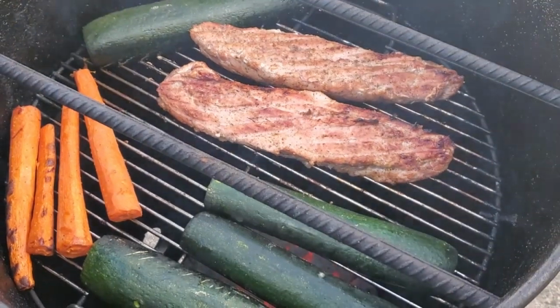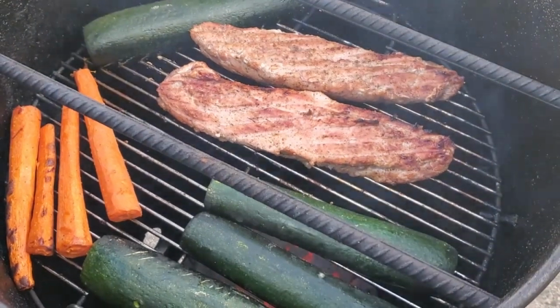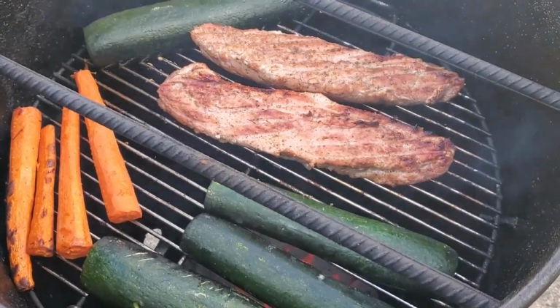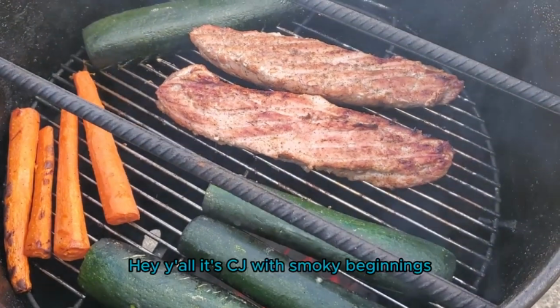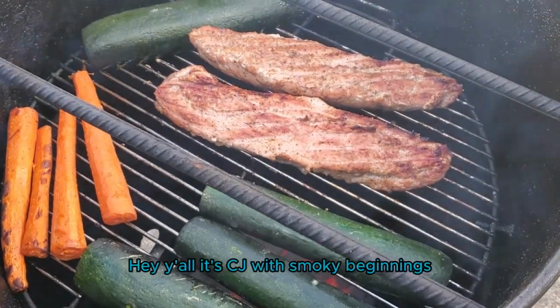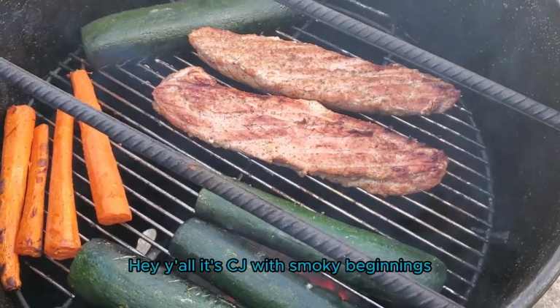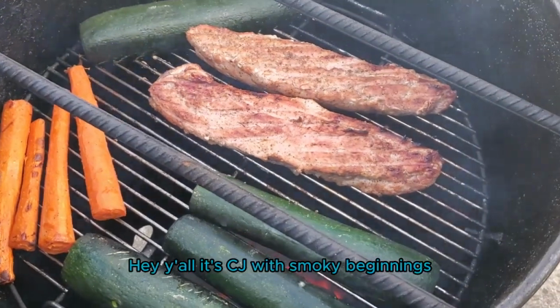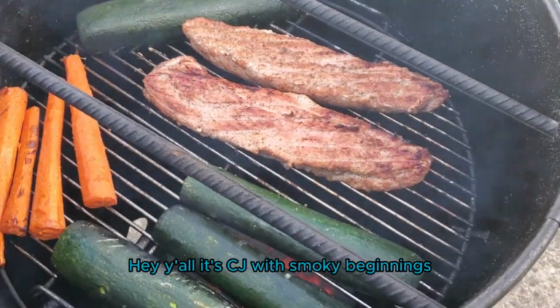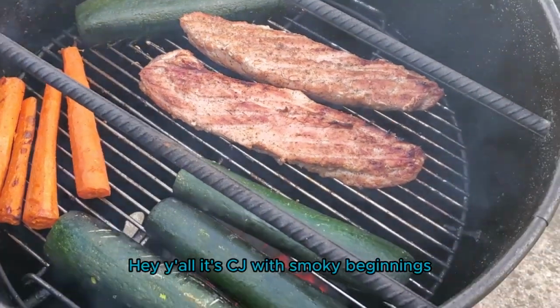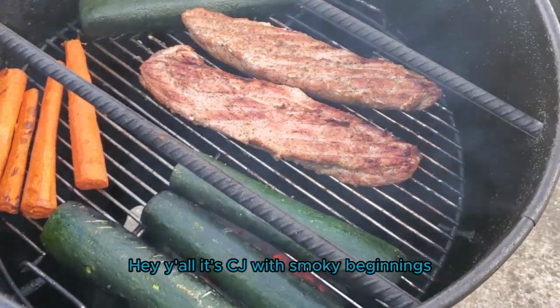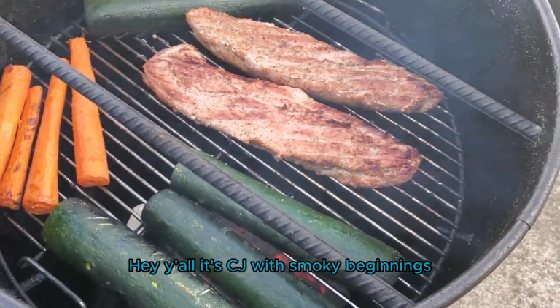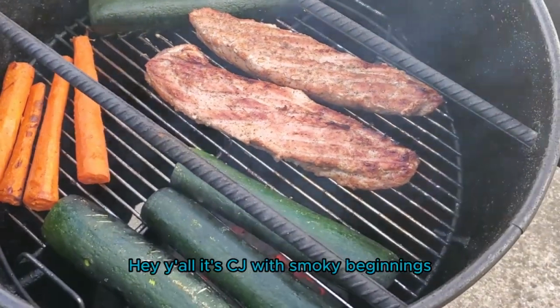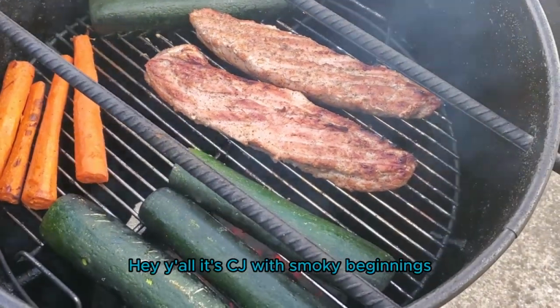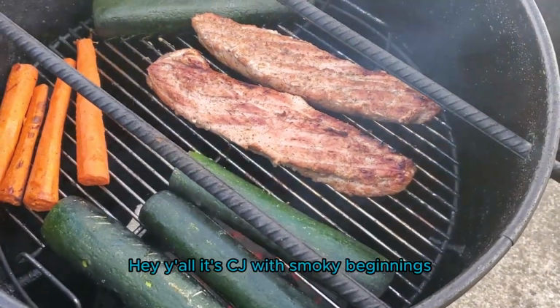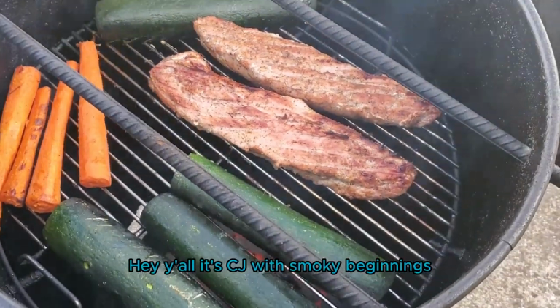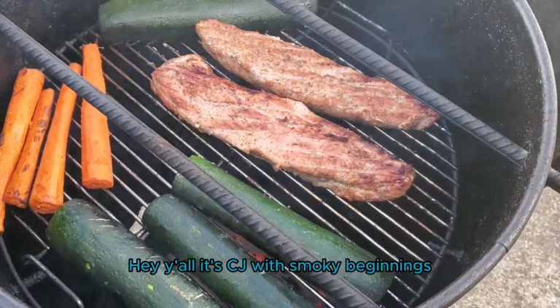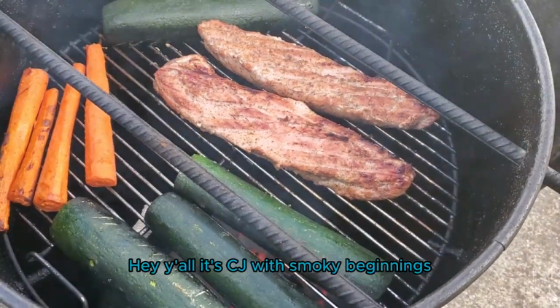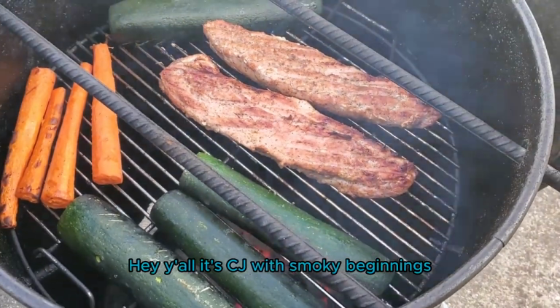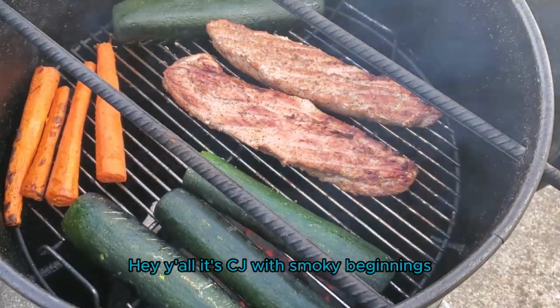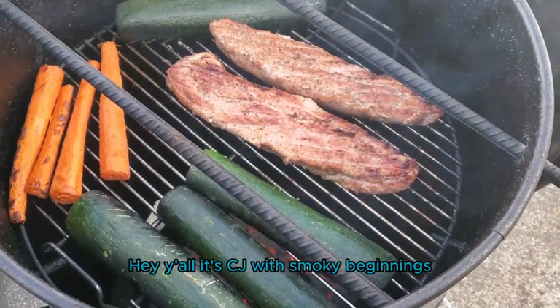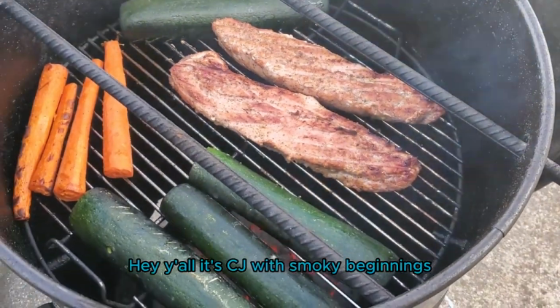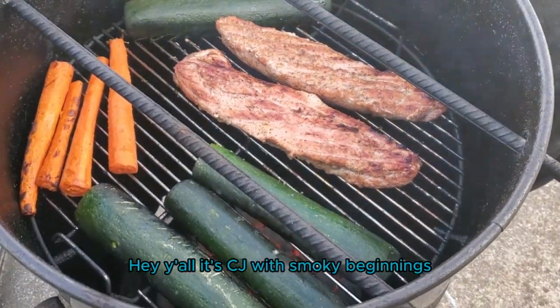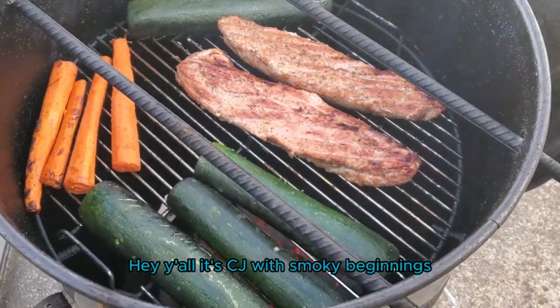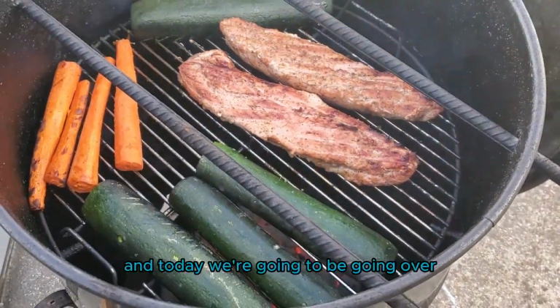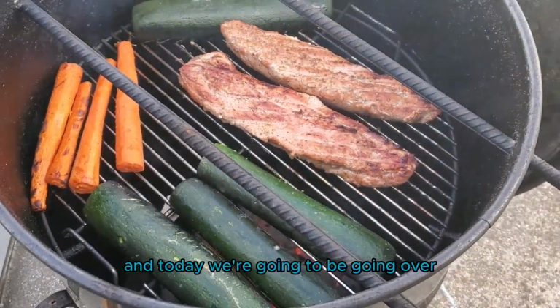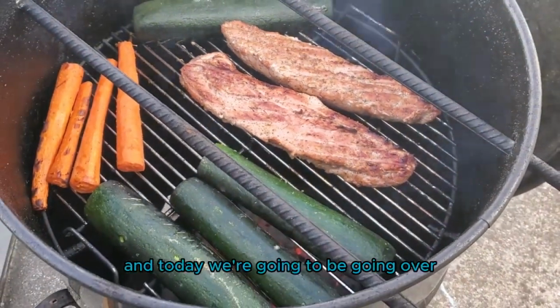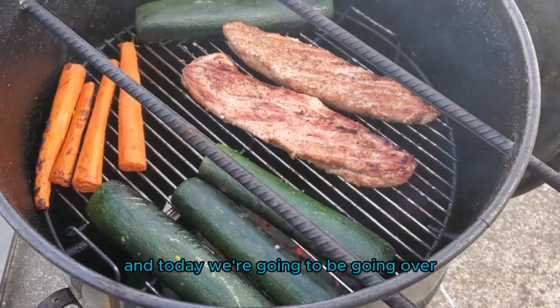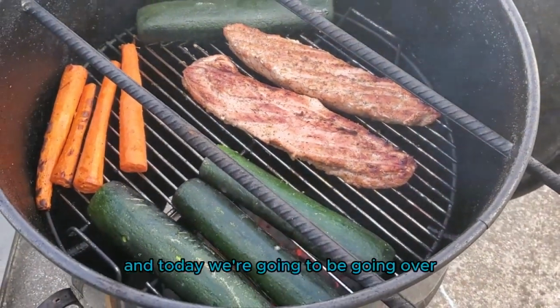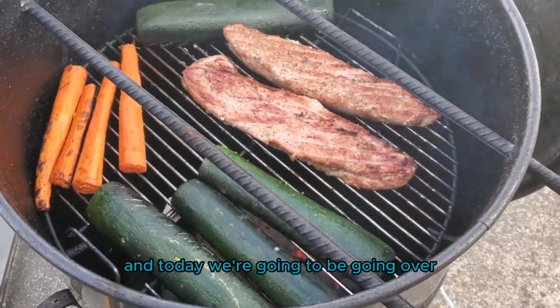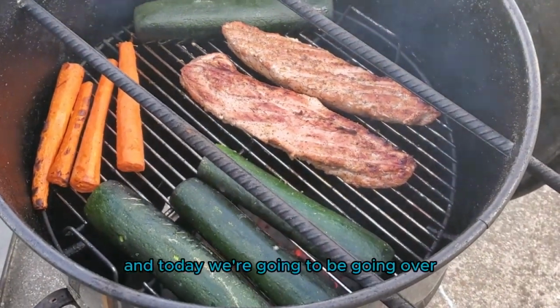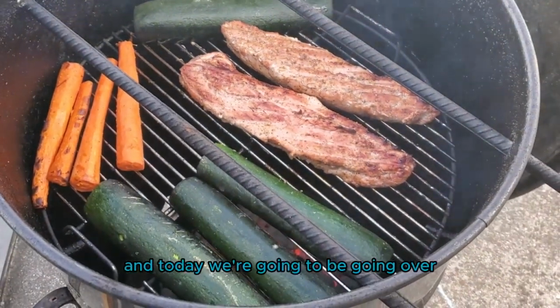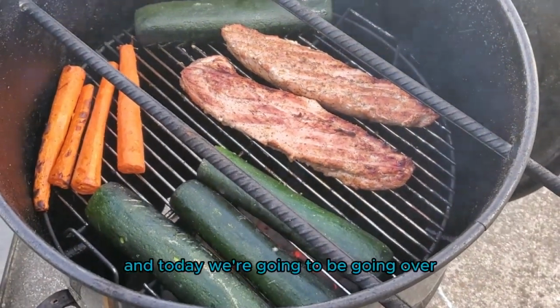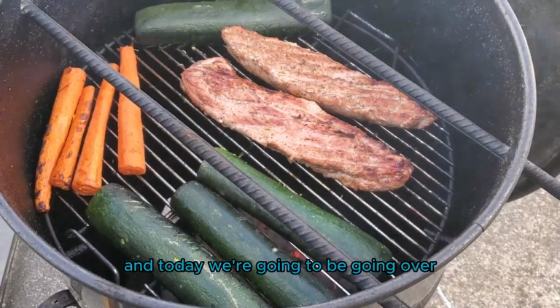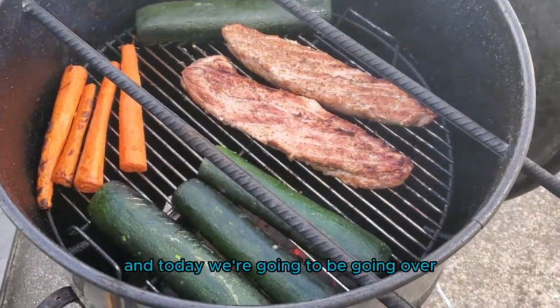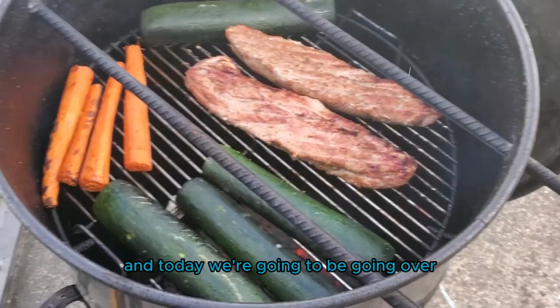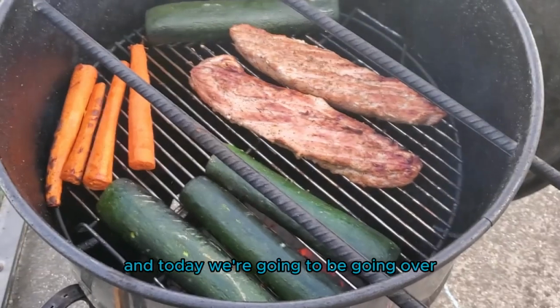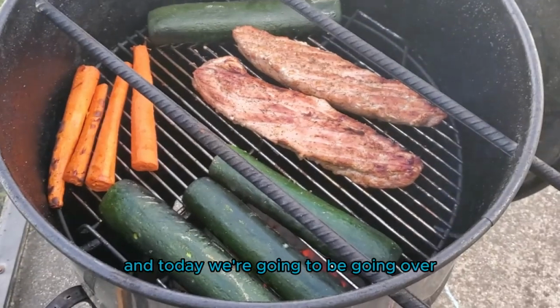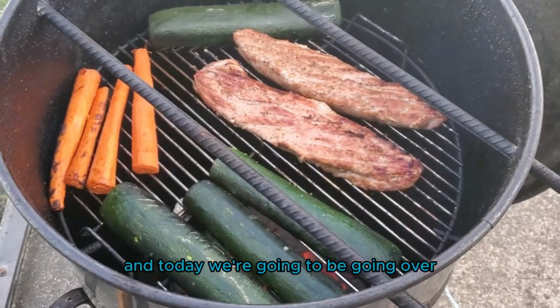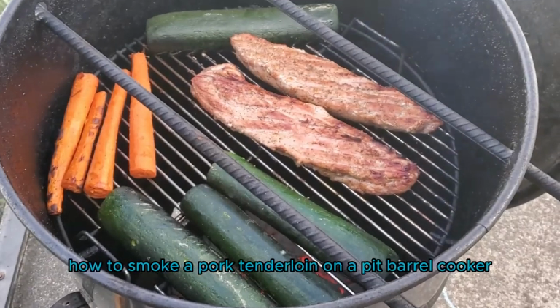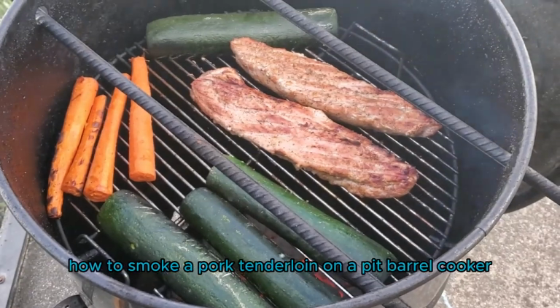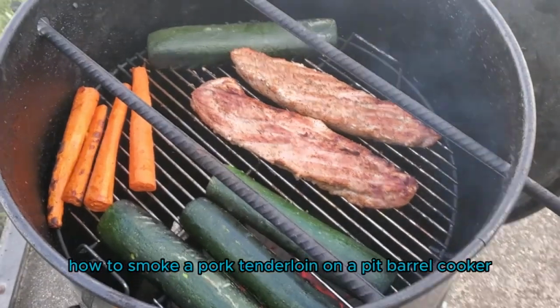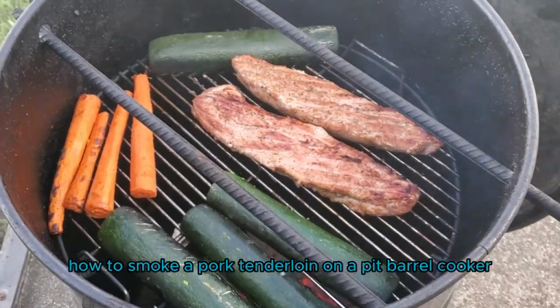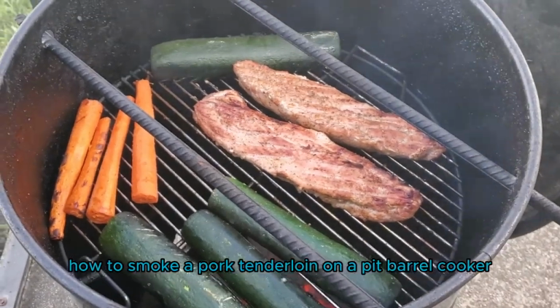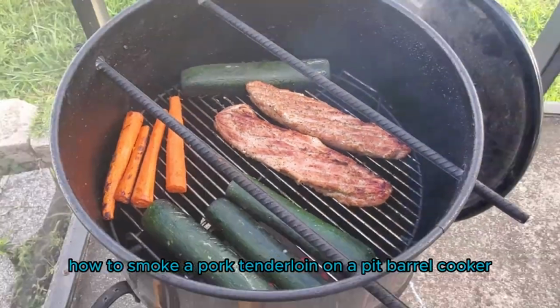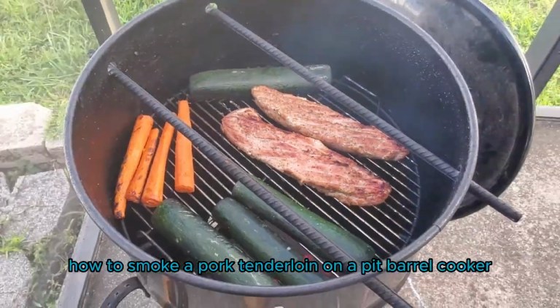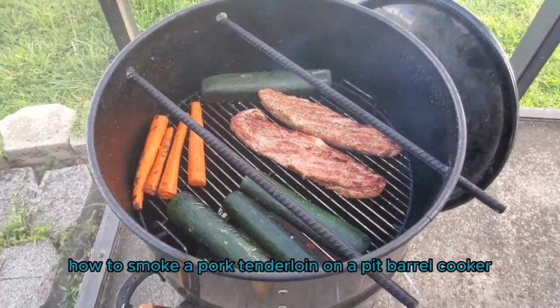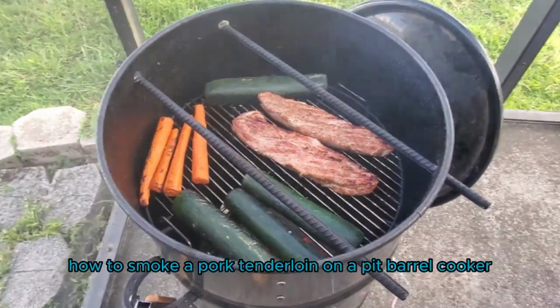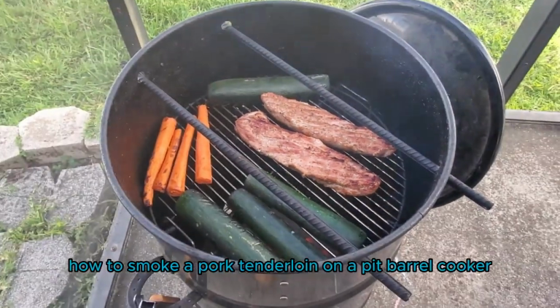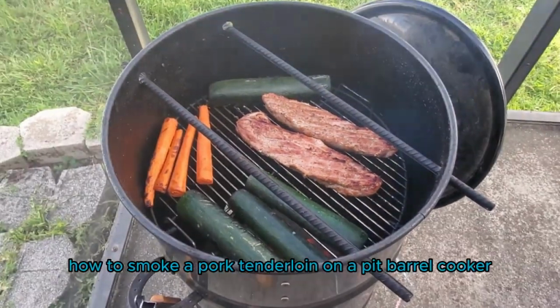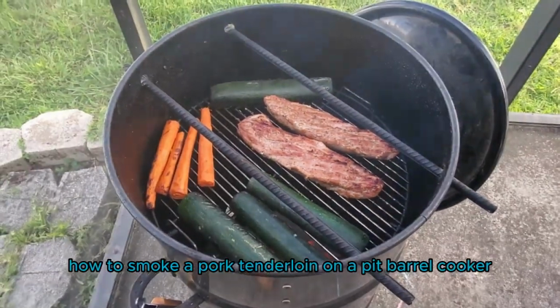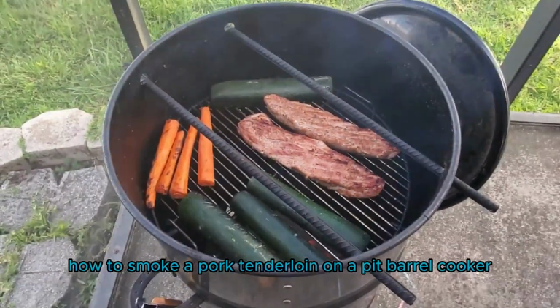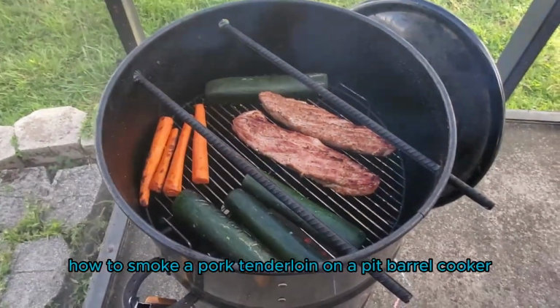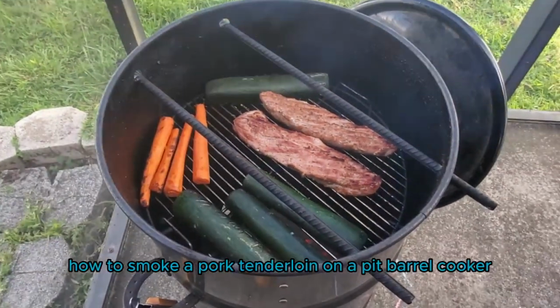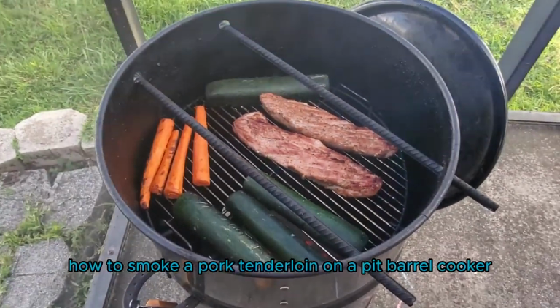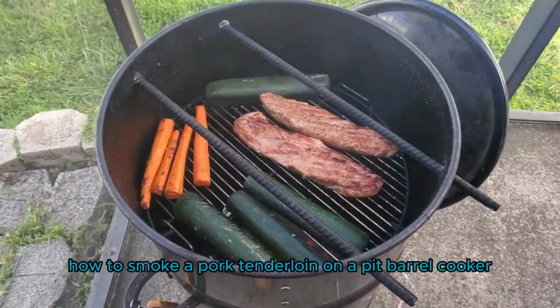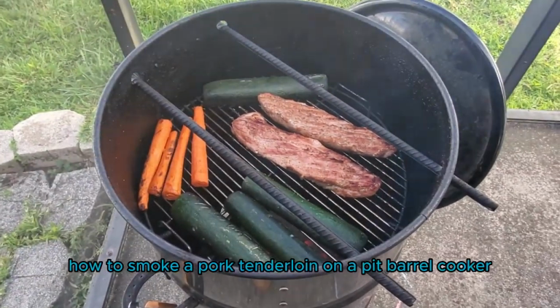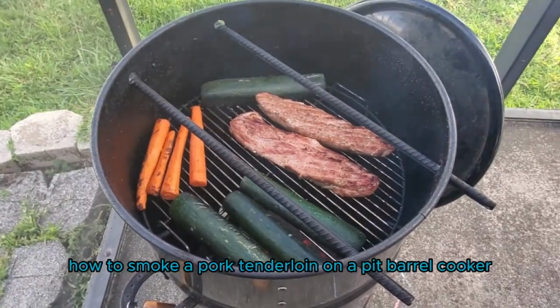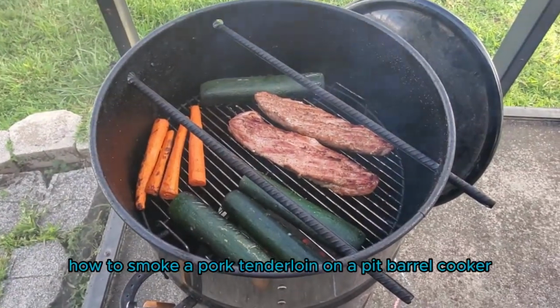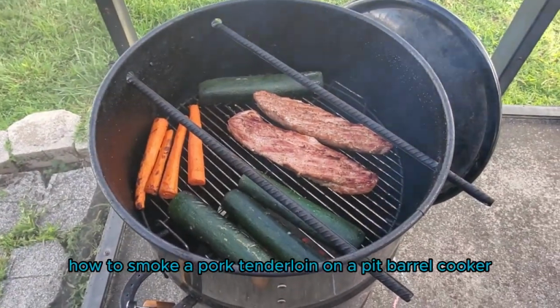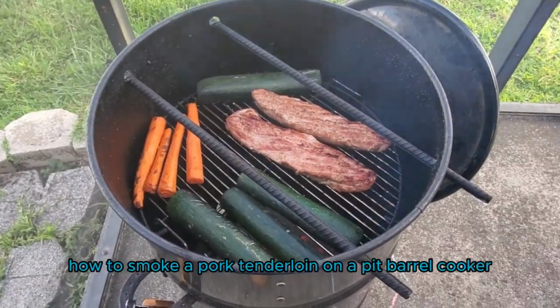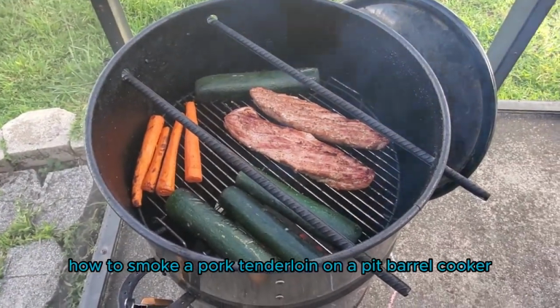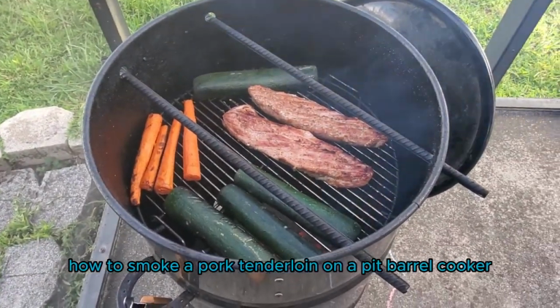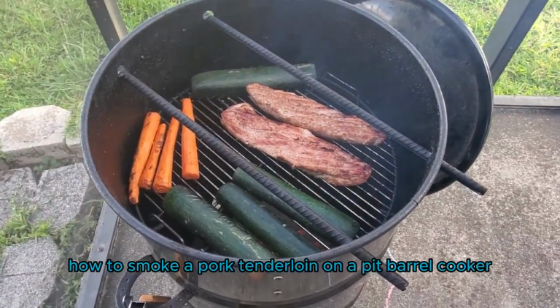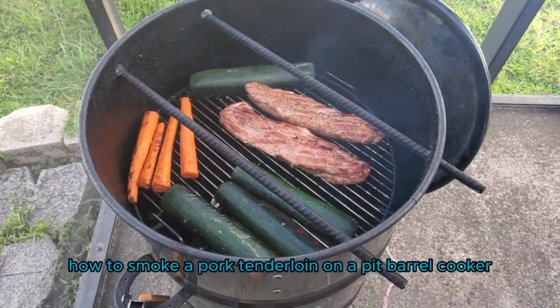Hey y'all, it's CJ with Smokey Beginnings and today we're going to be going over how to smoke a pork tenderloin on a pit barrel cooker.